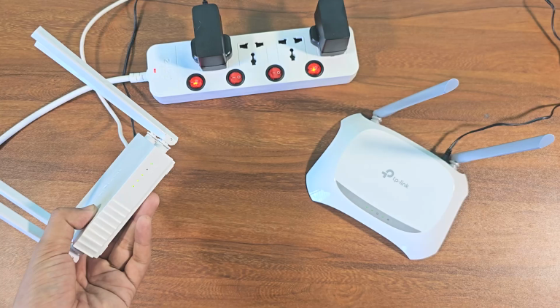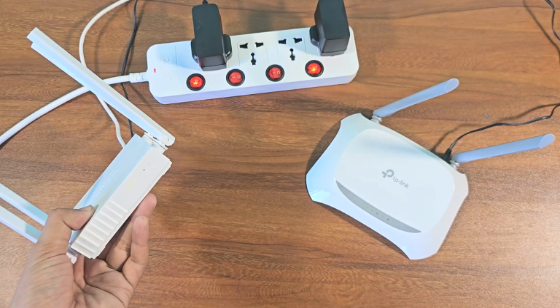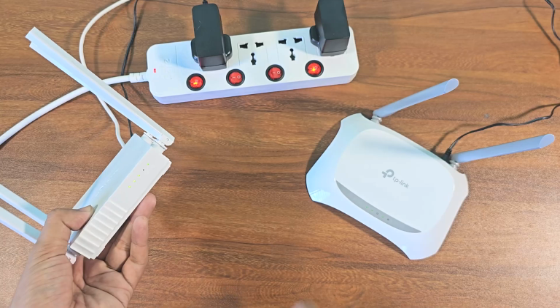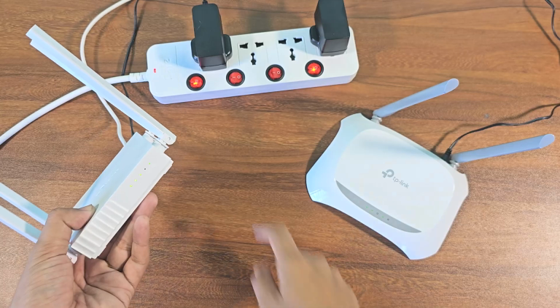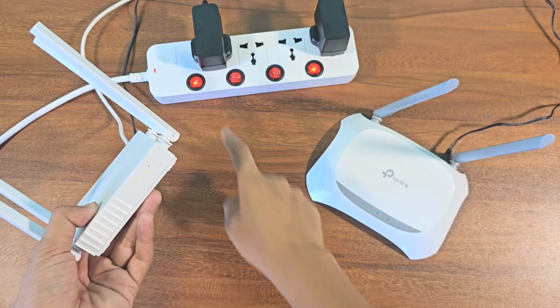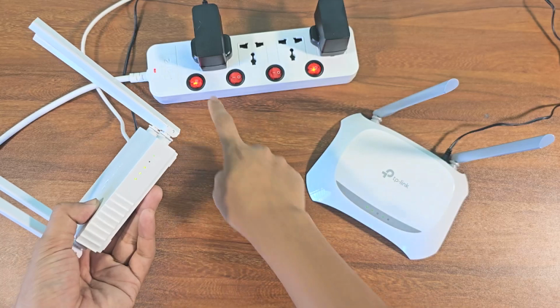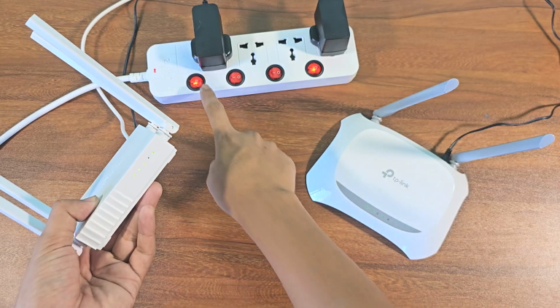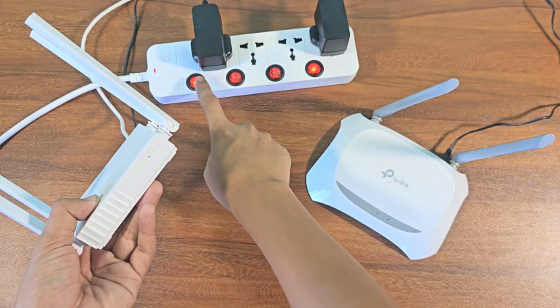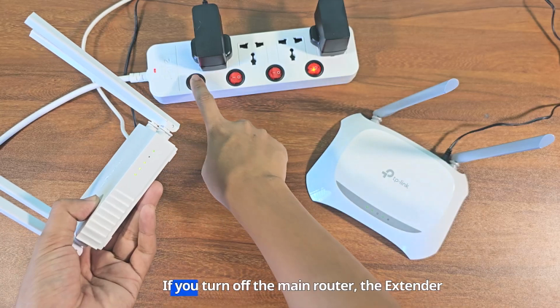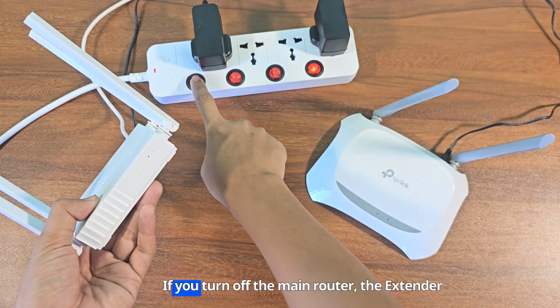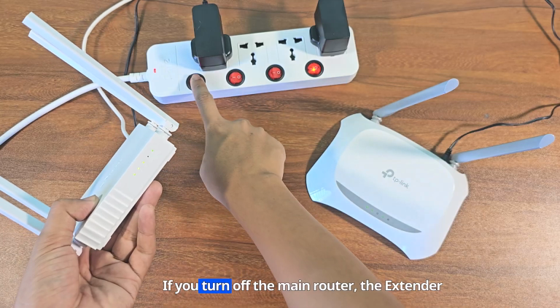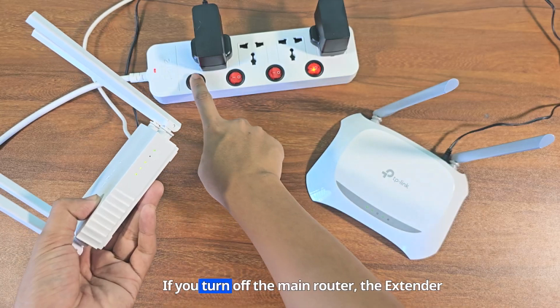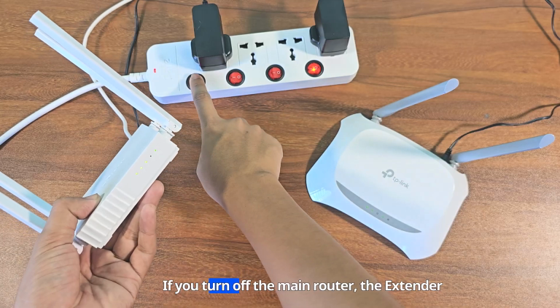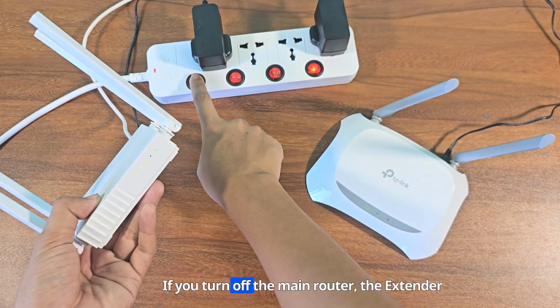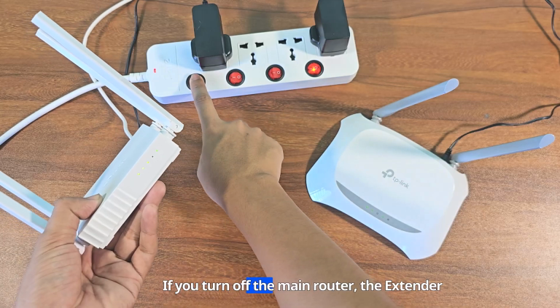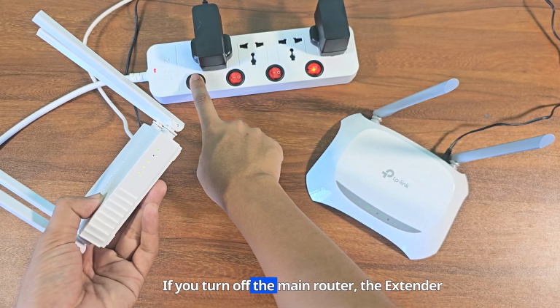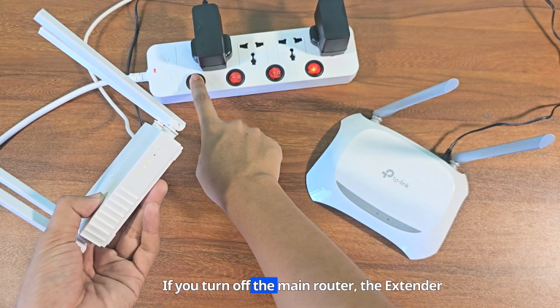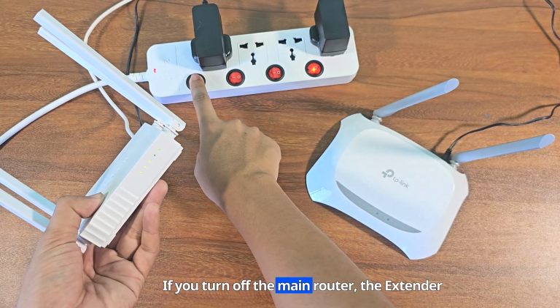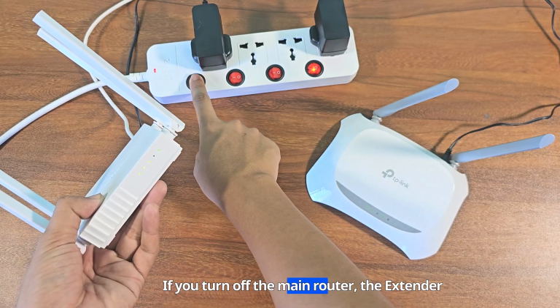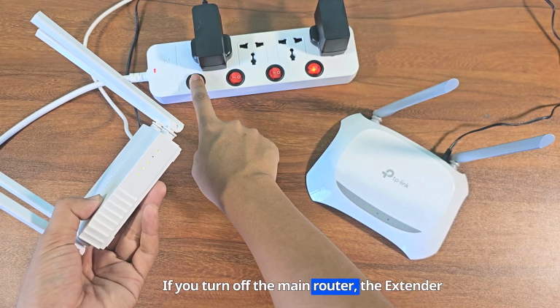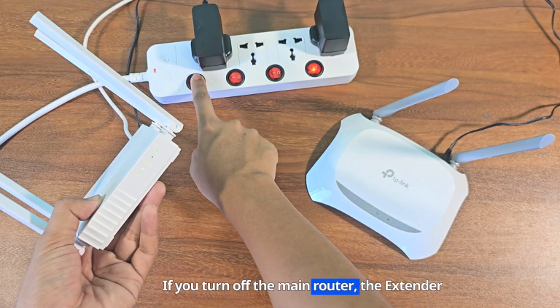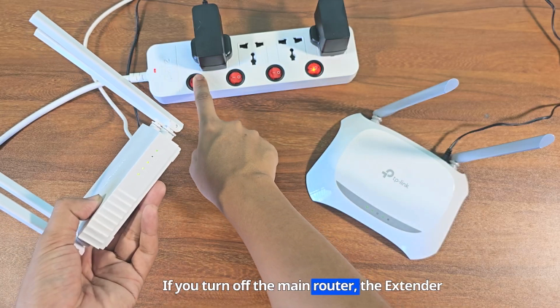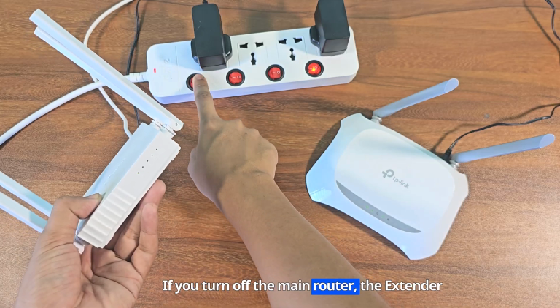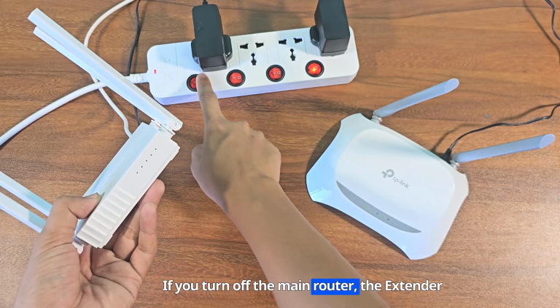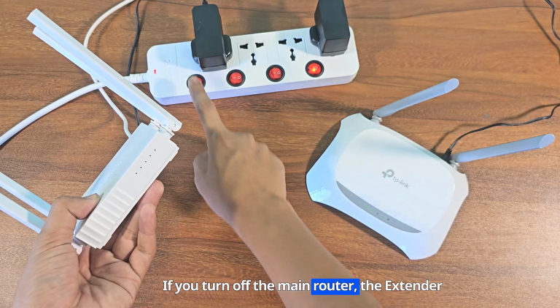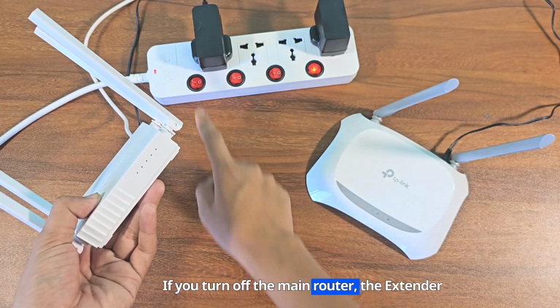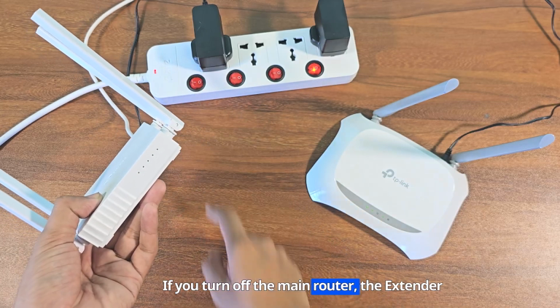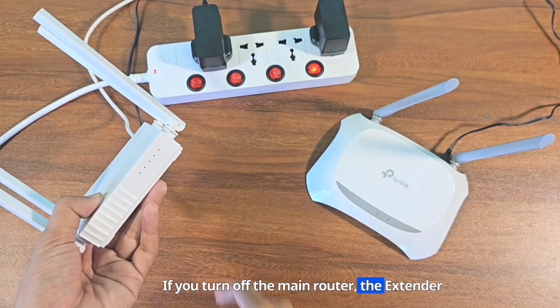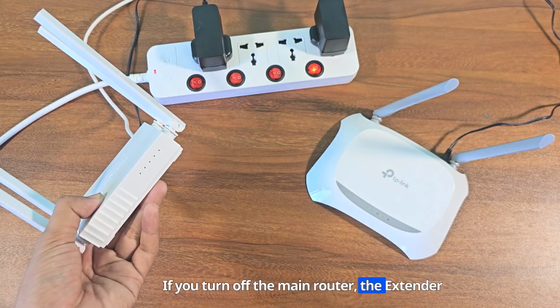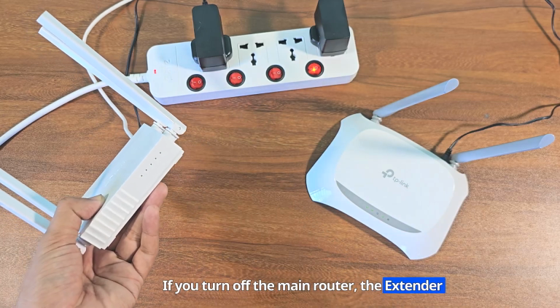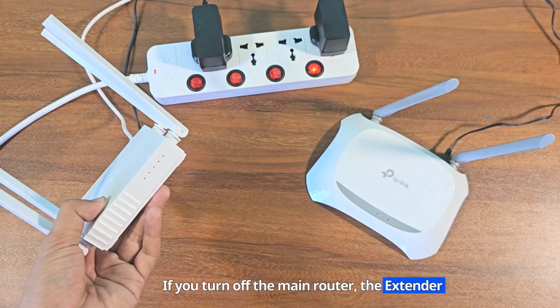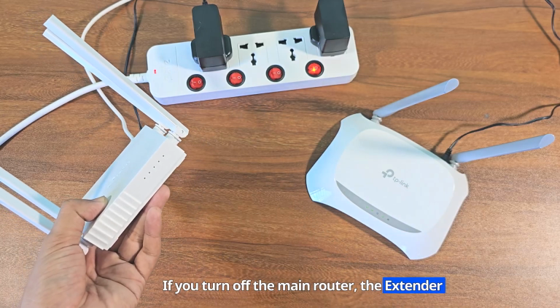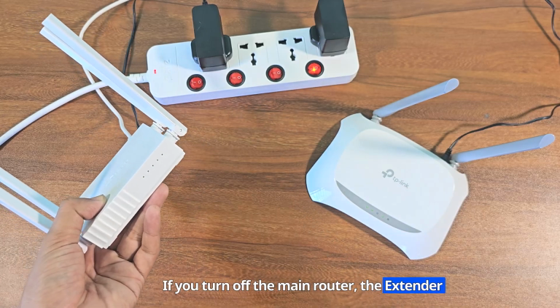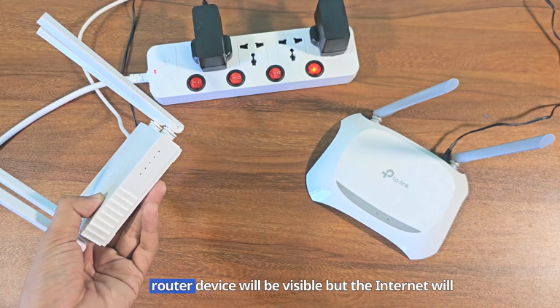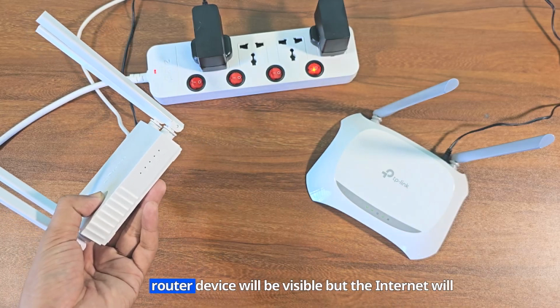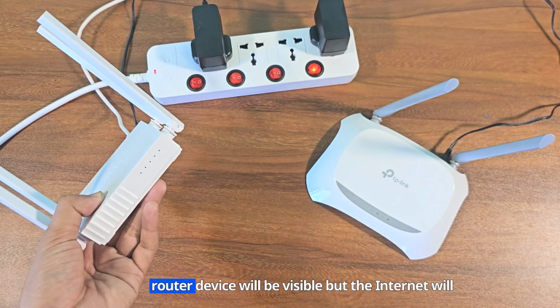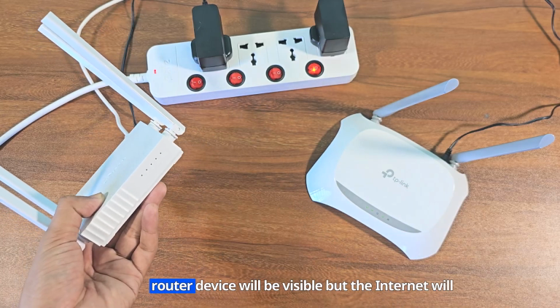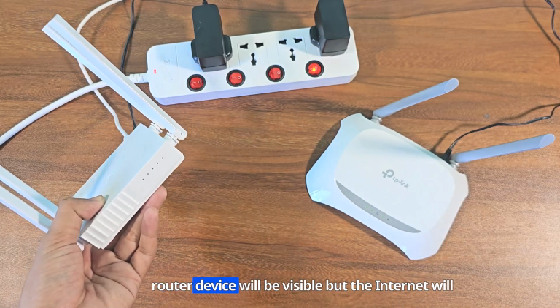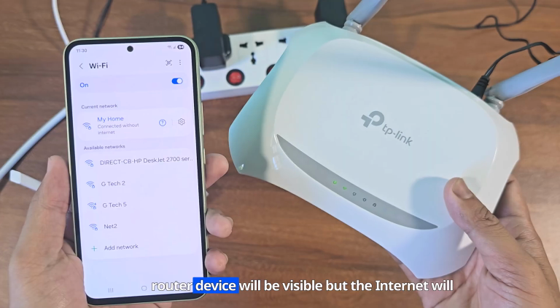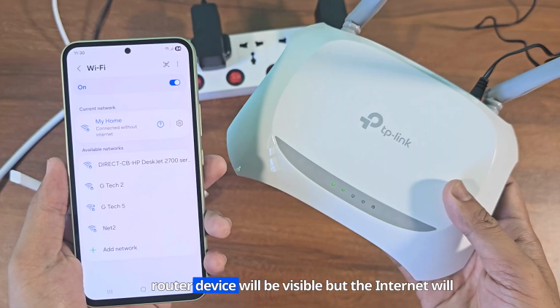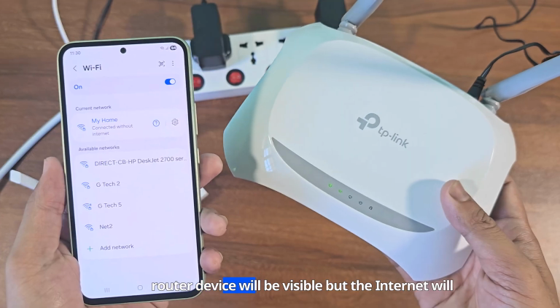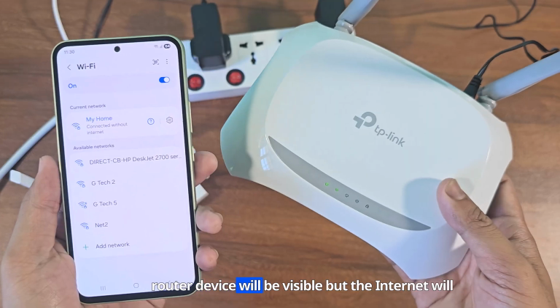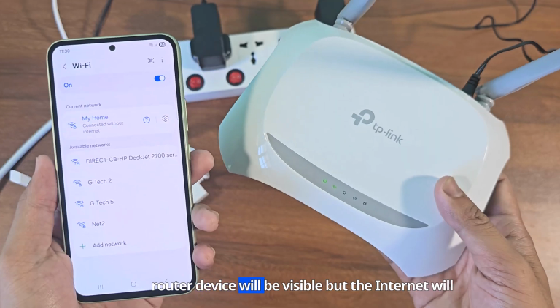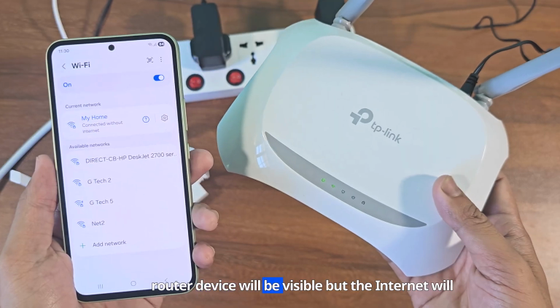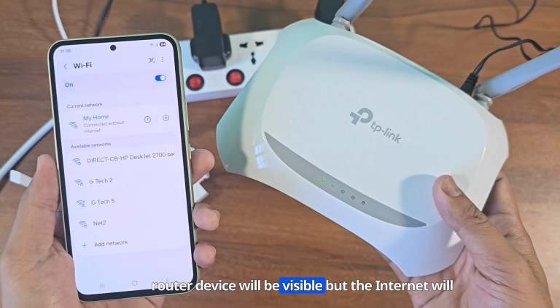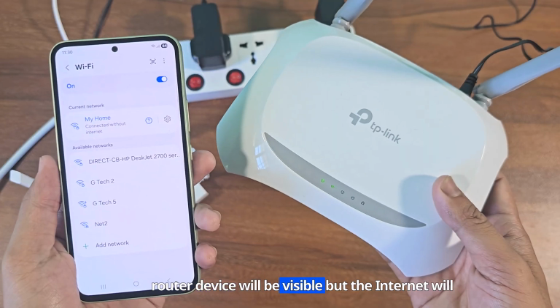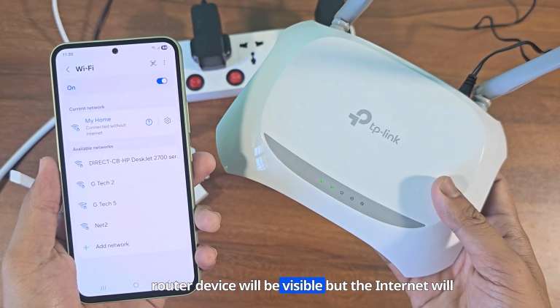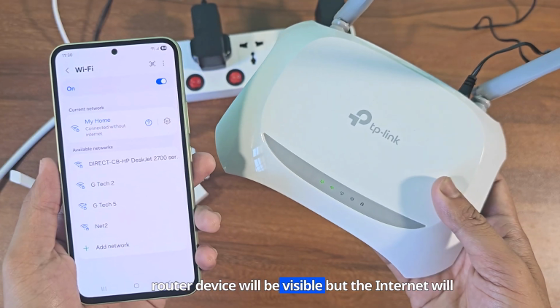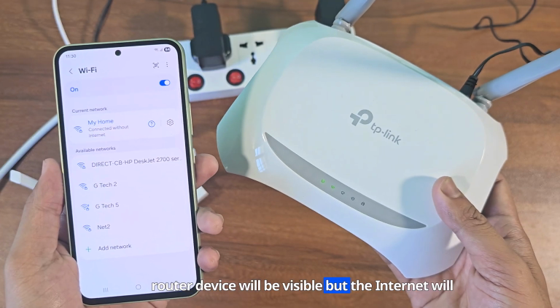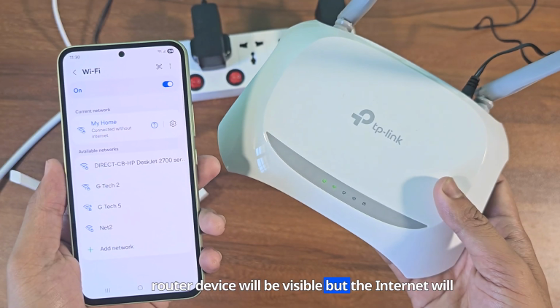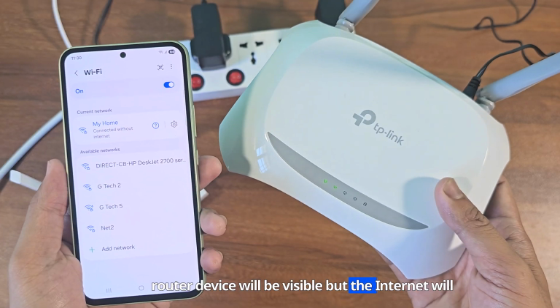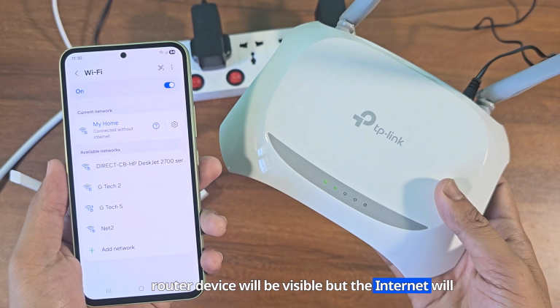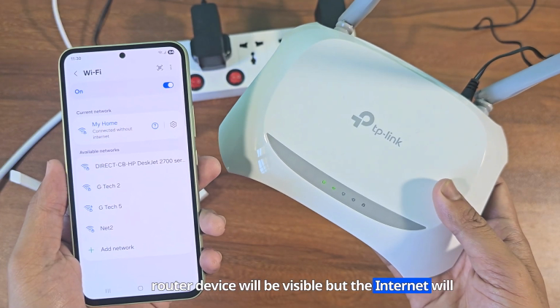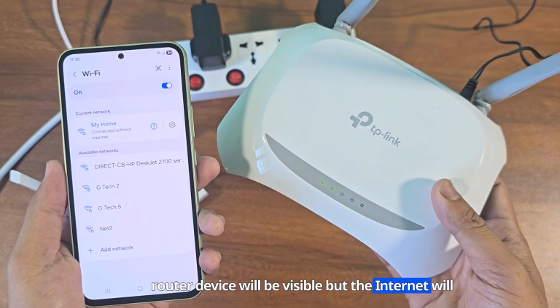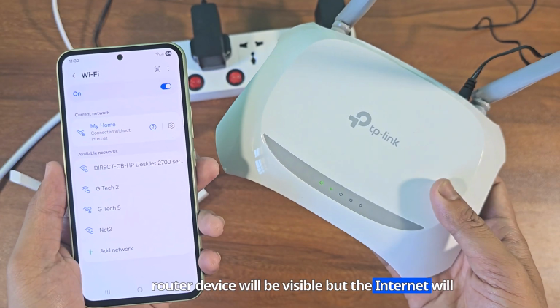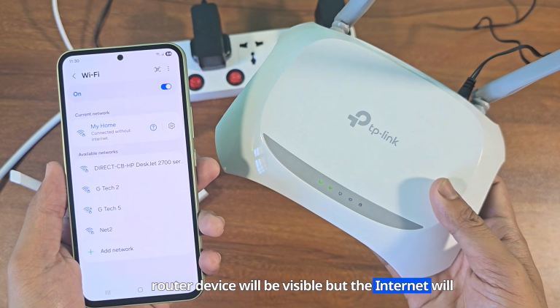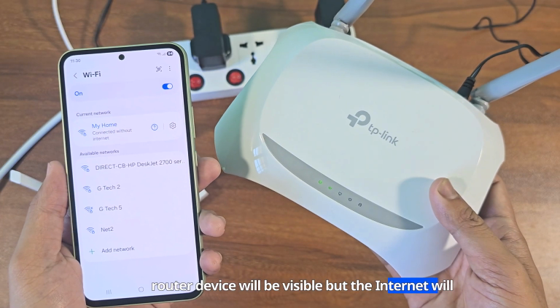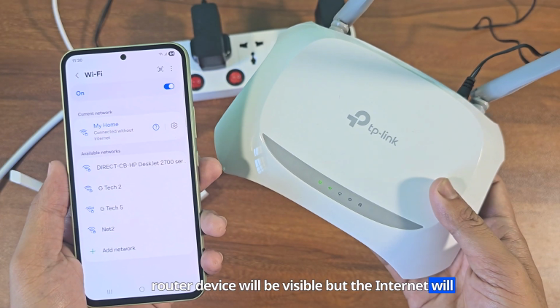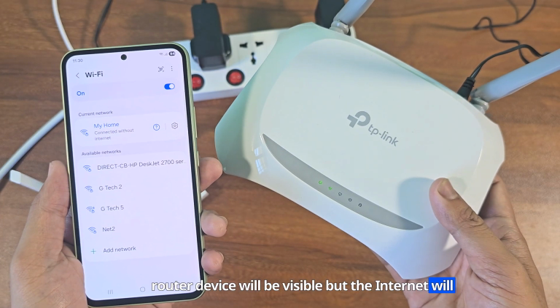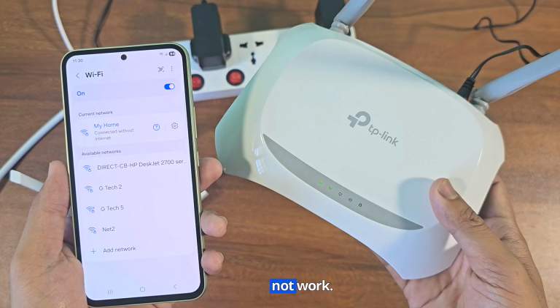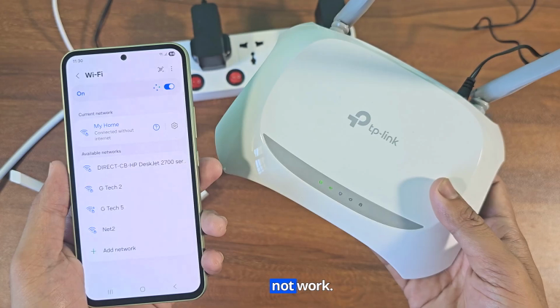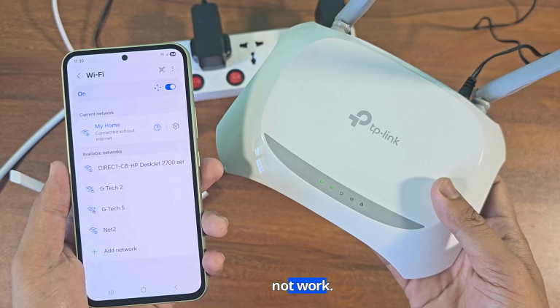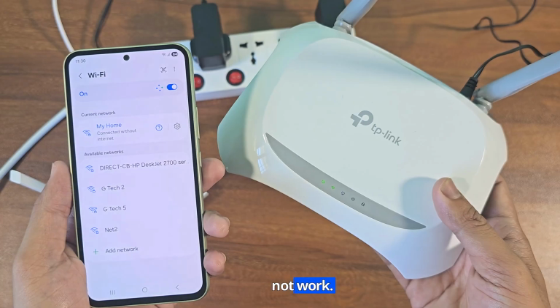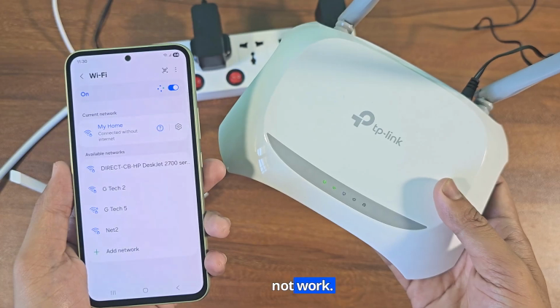If you turn off the main router, the extender router device will still be visible, but the internet will not work.